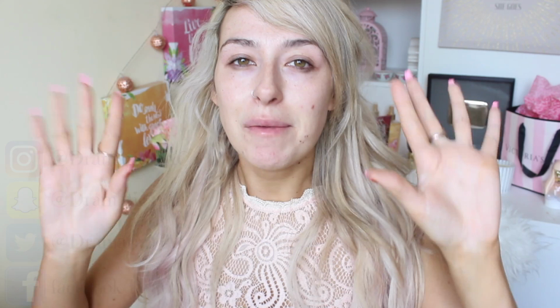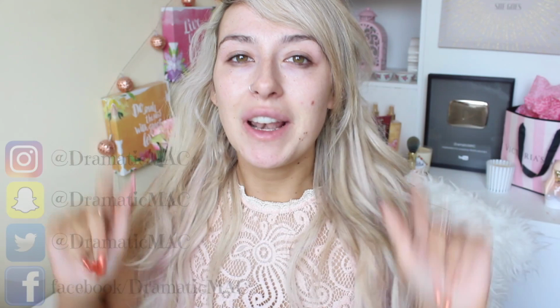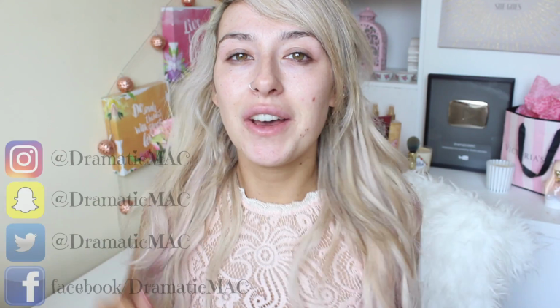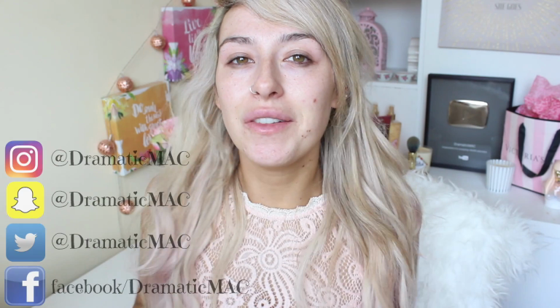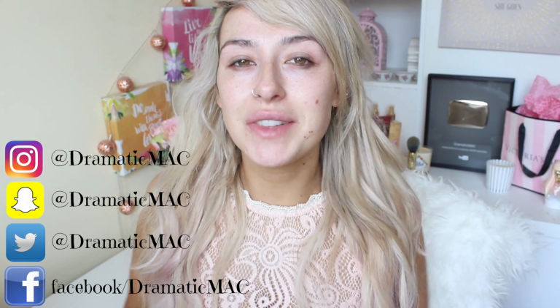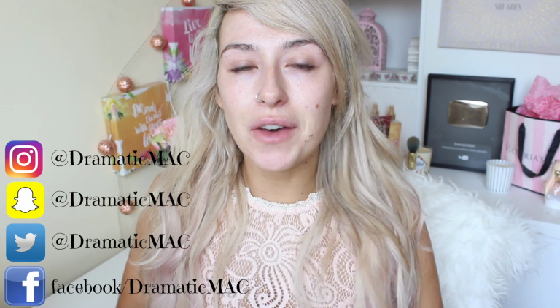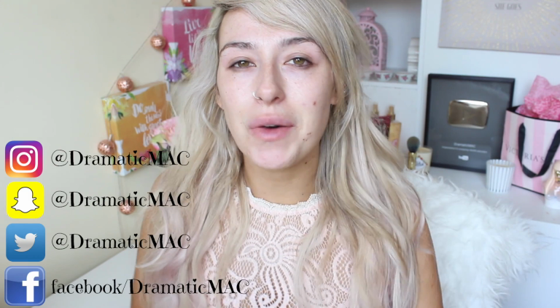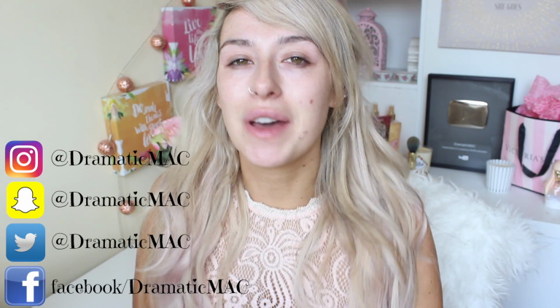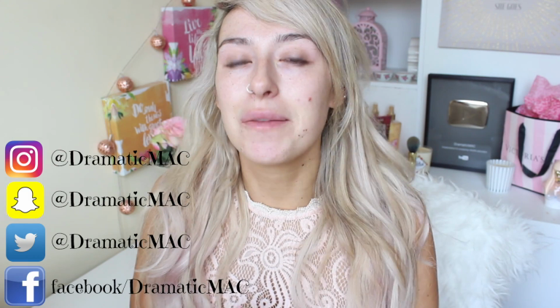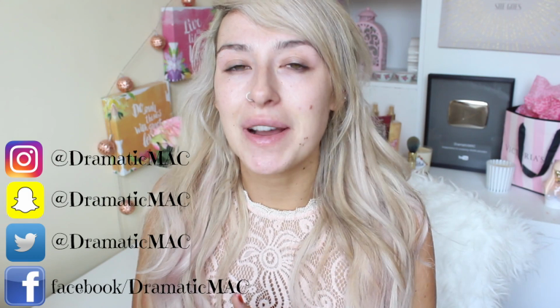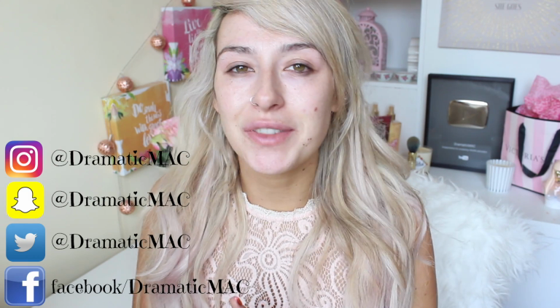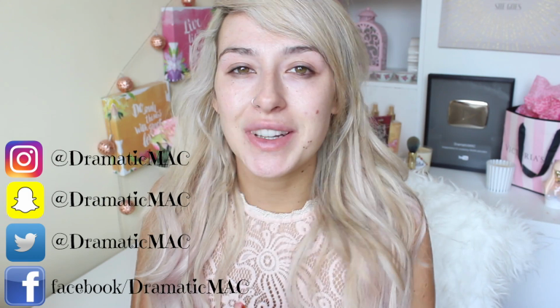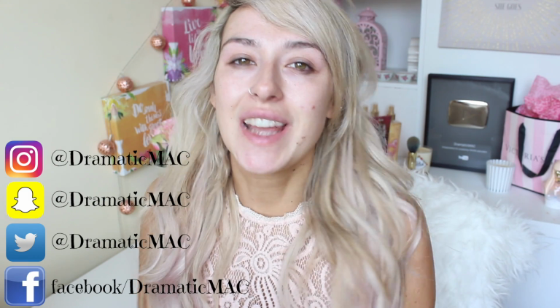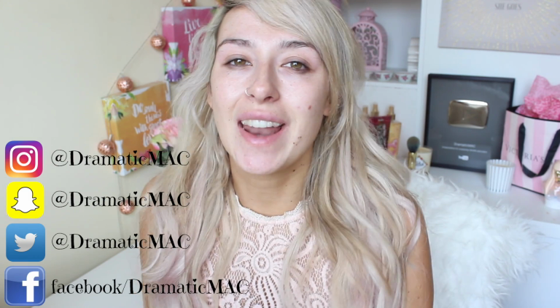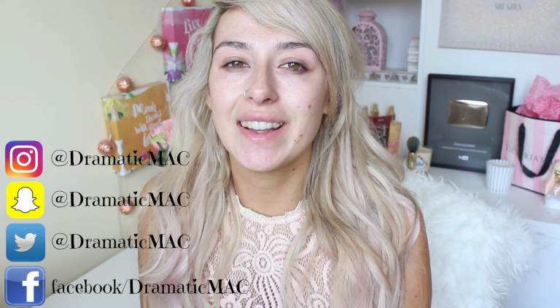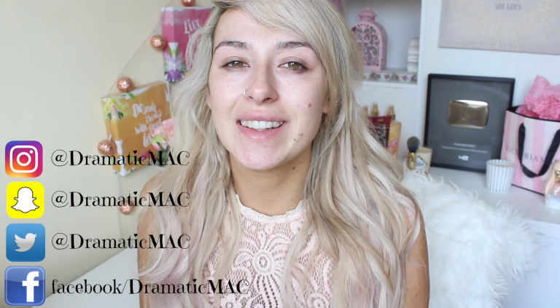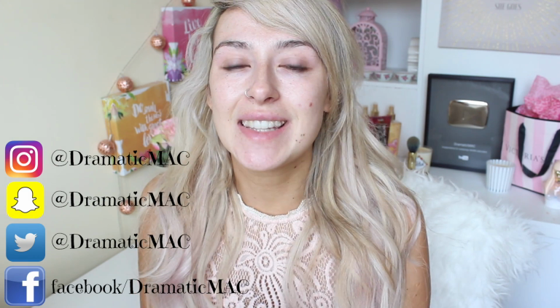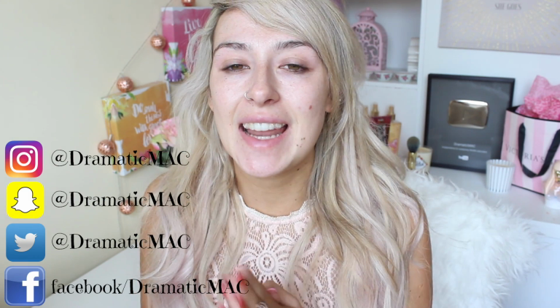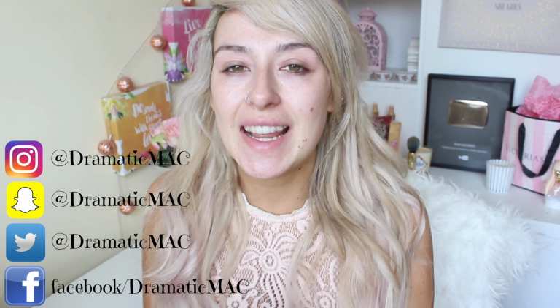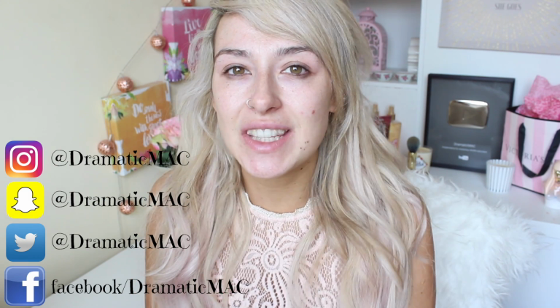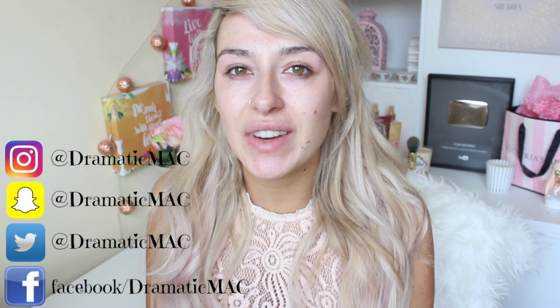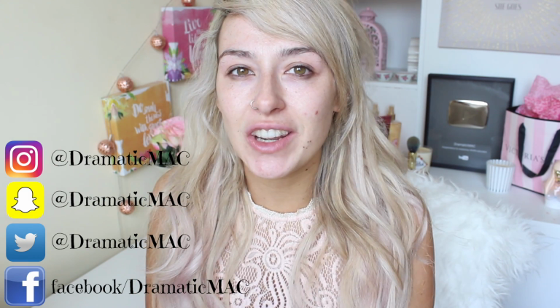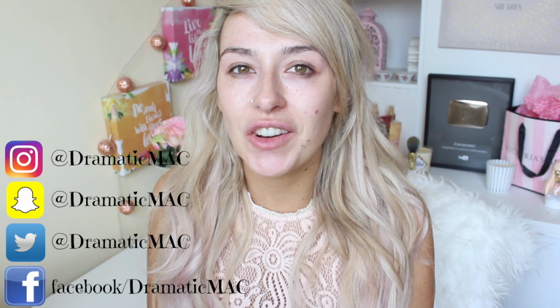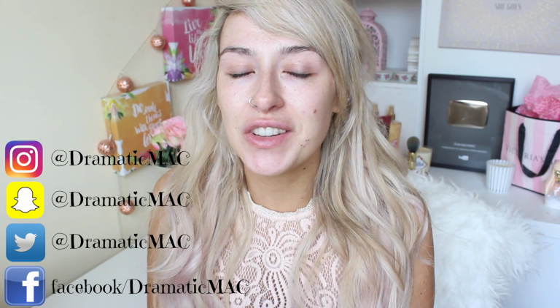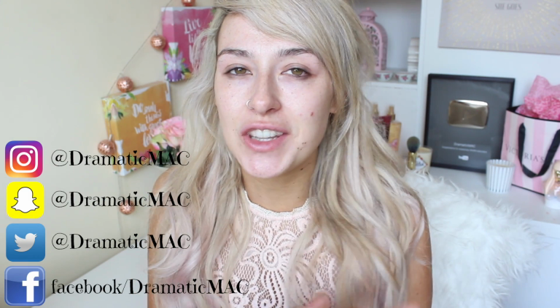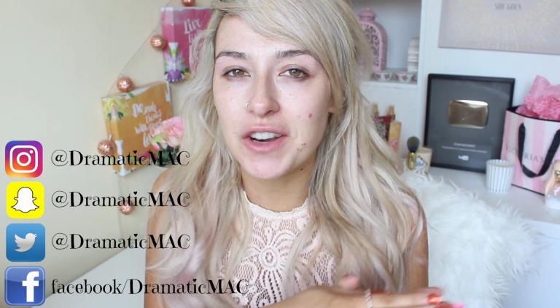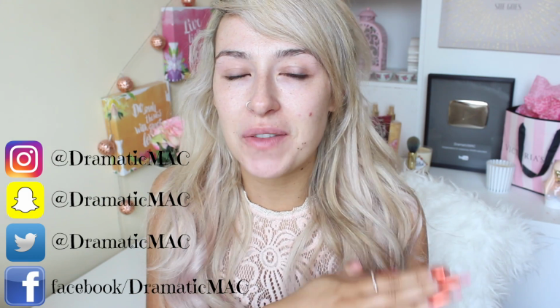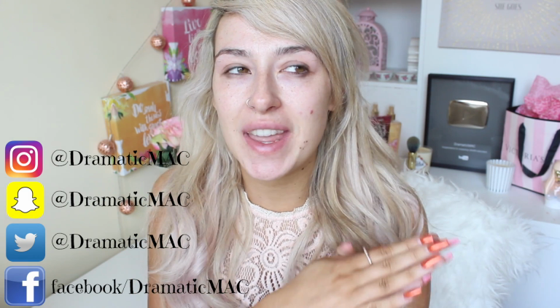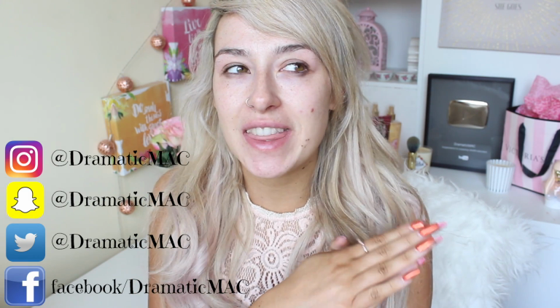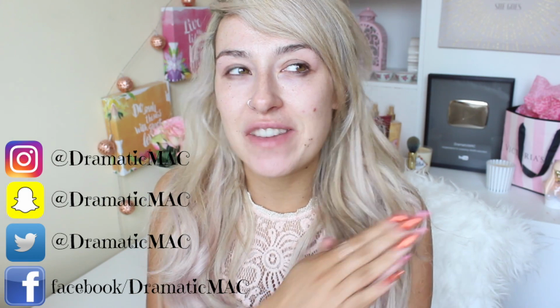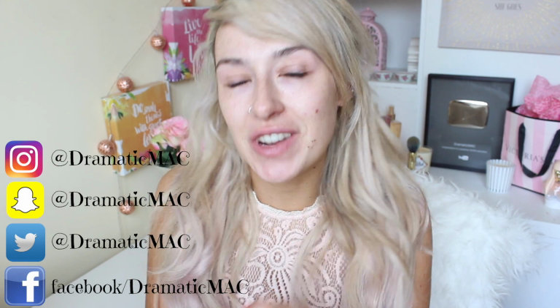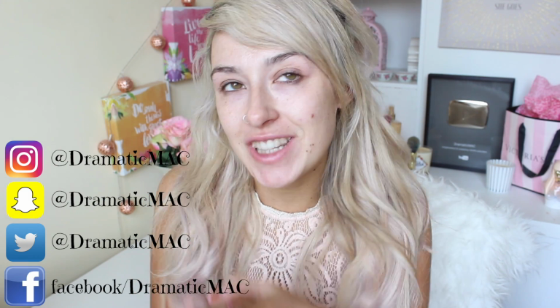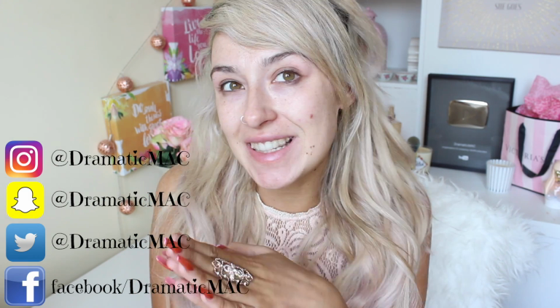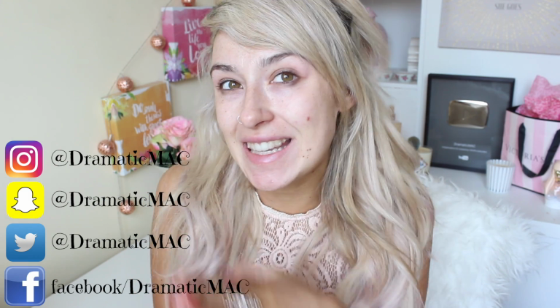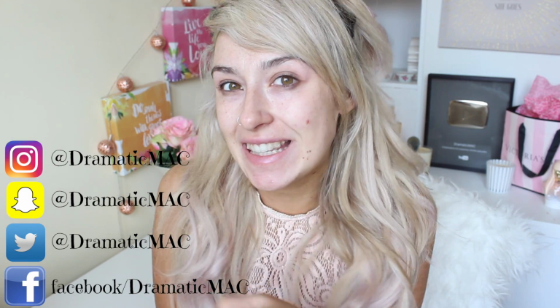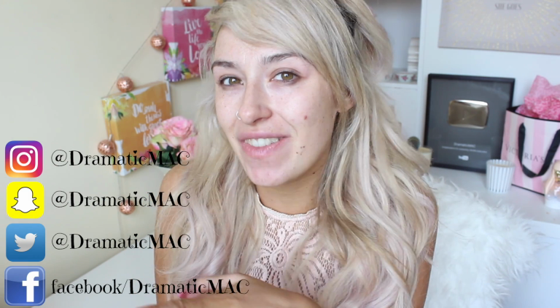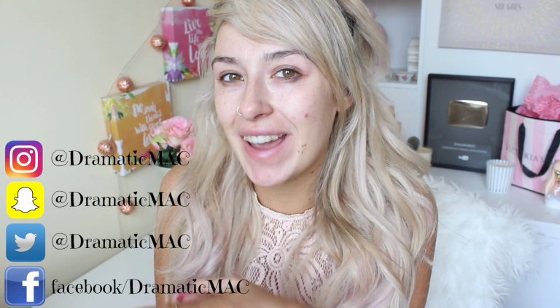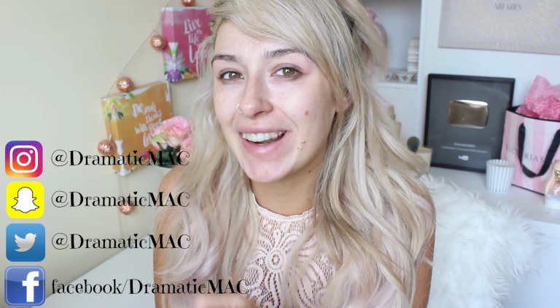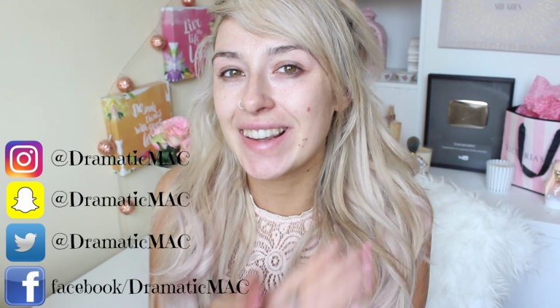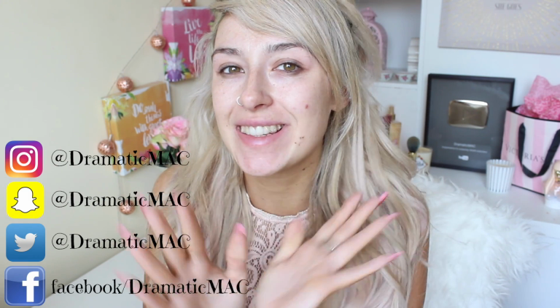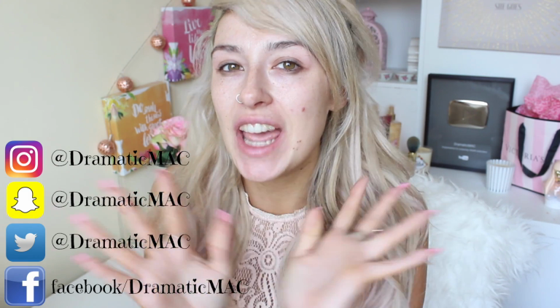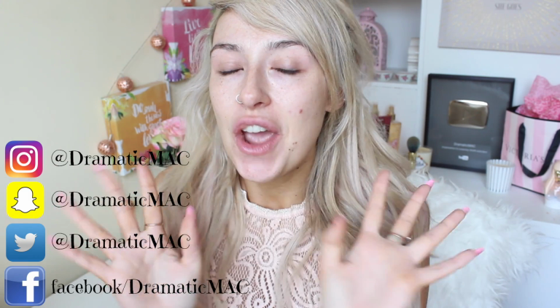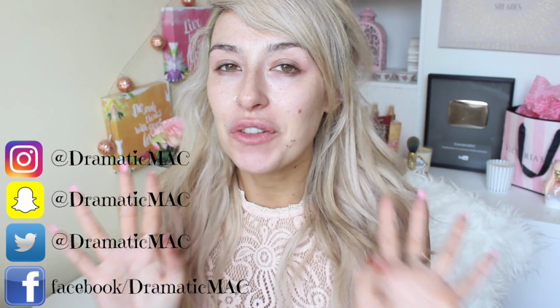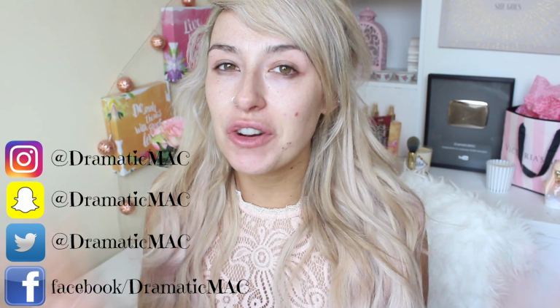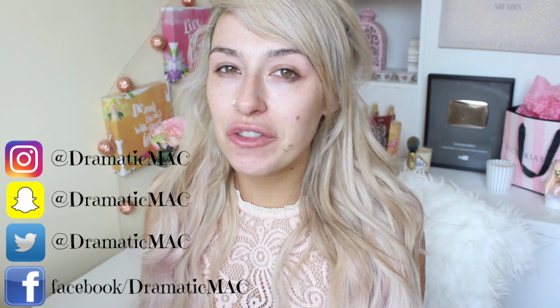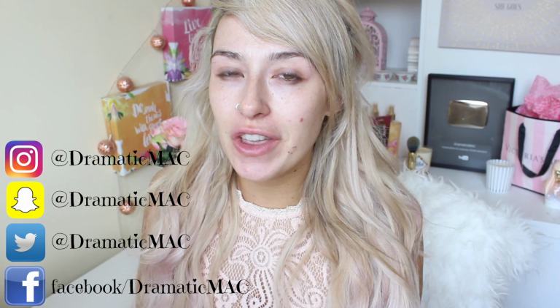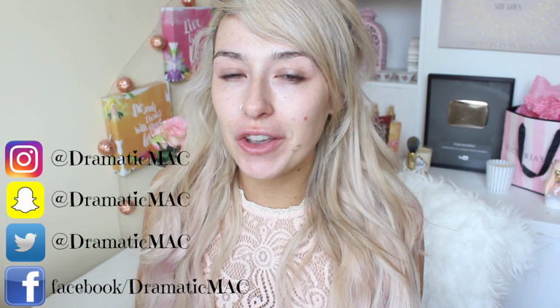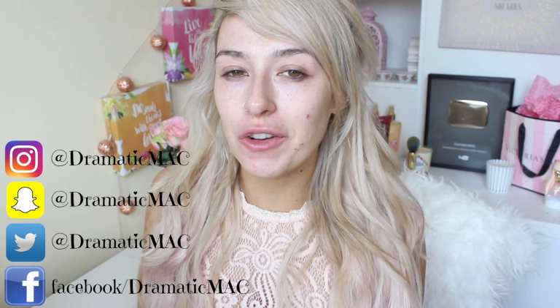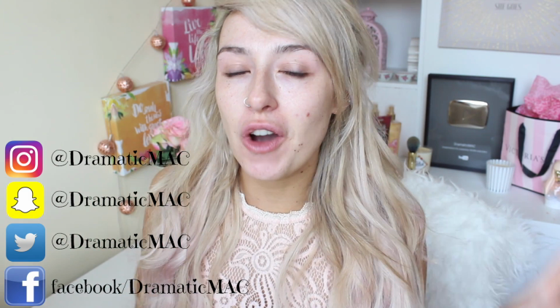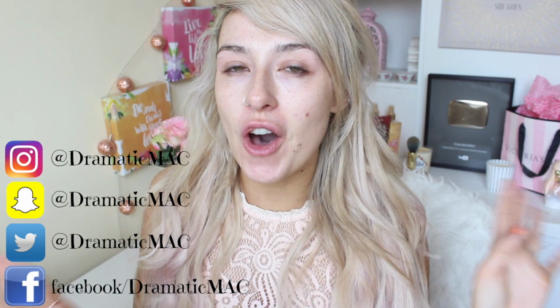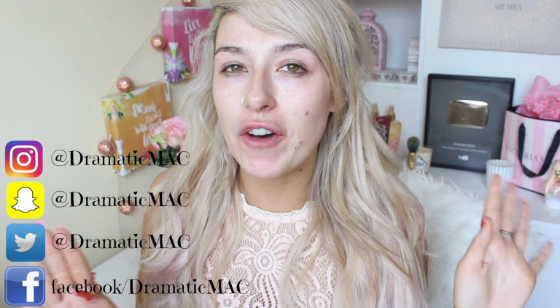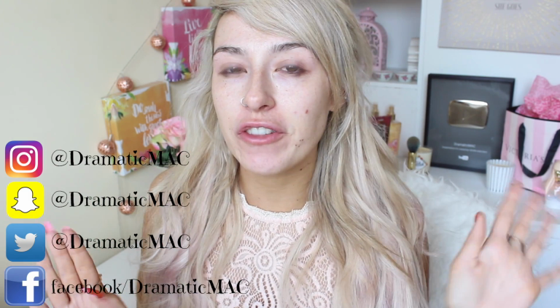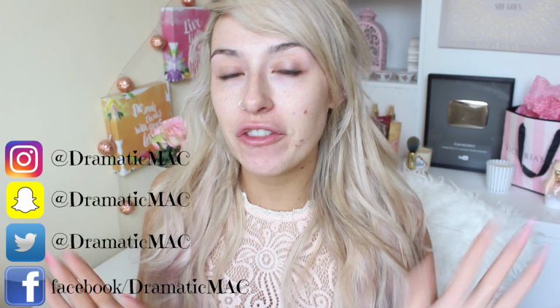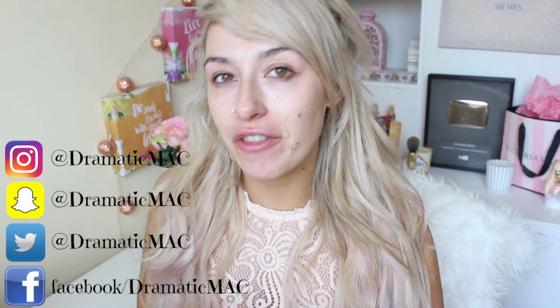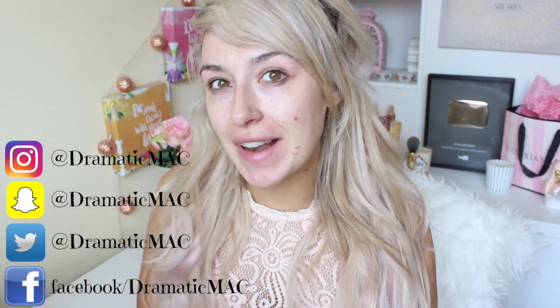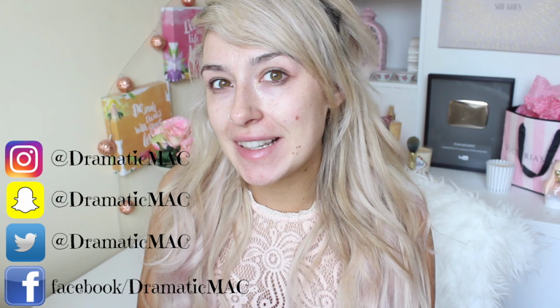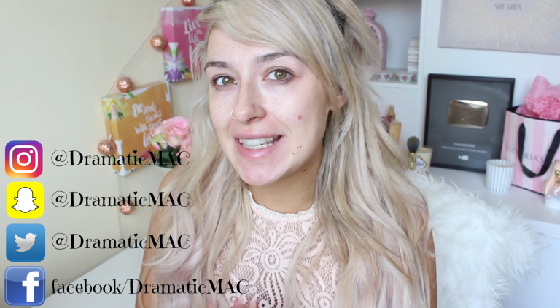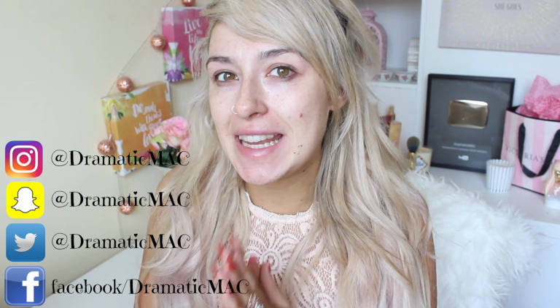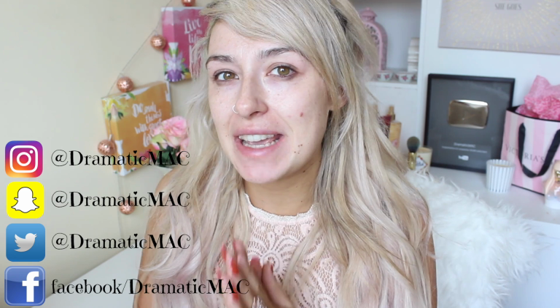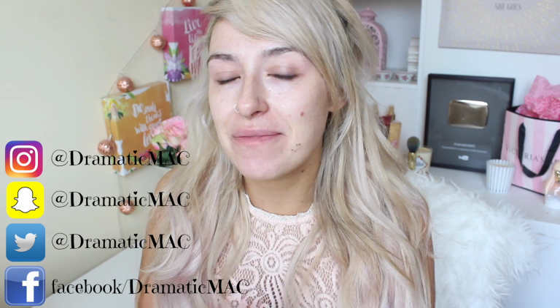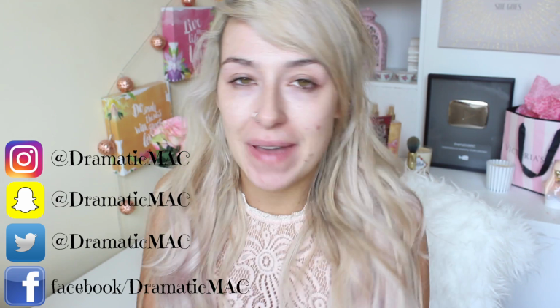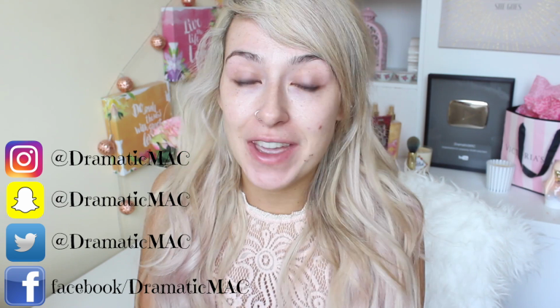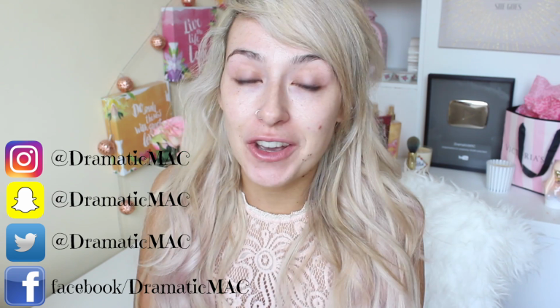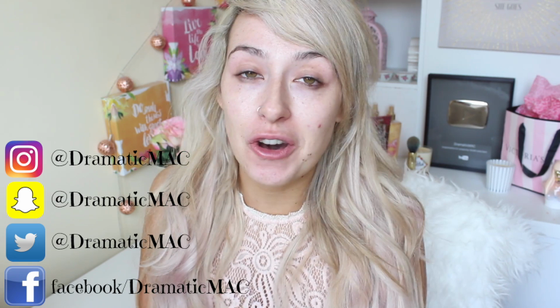Hi my loves, welcome back to my channel. Today's video is going to be the much anticipated review of Fenty makeup.